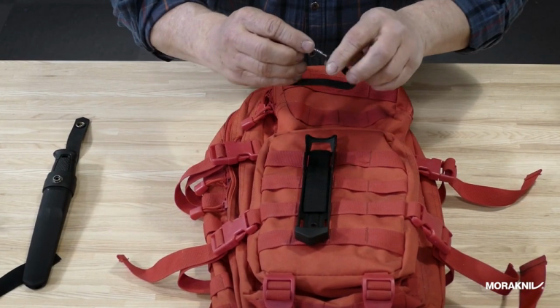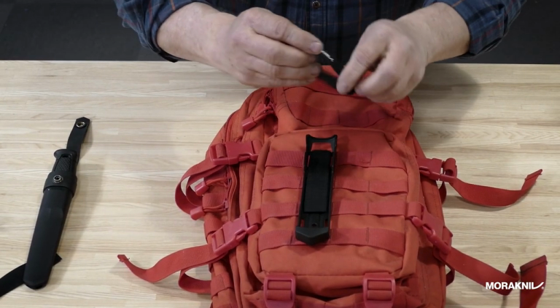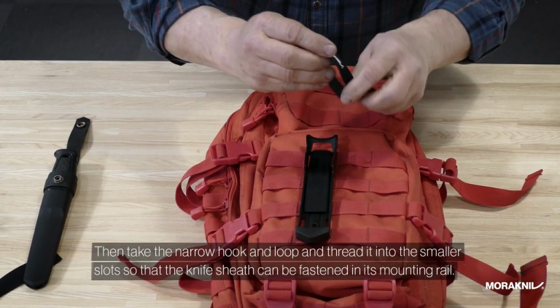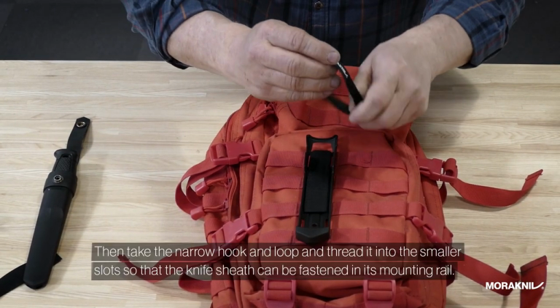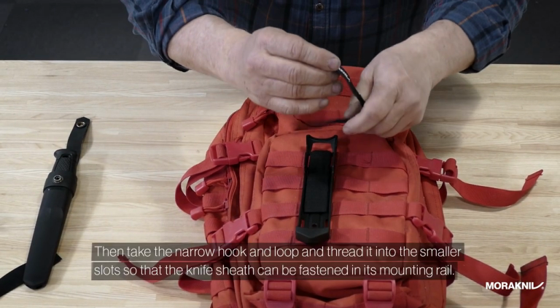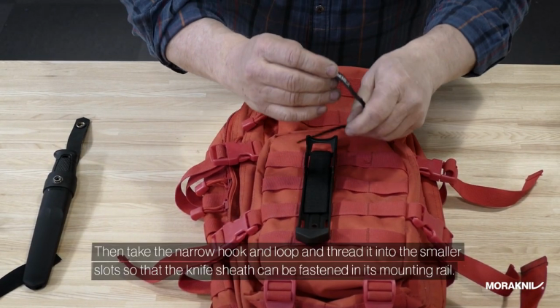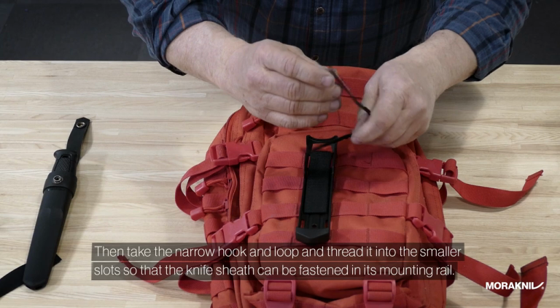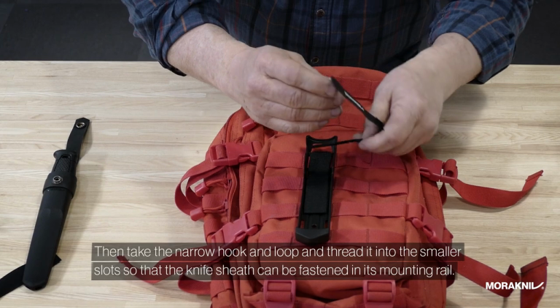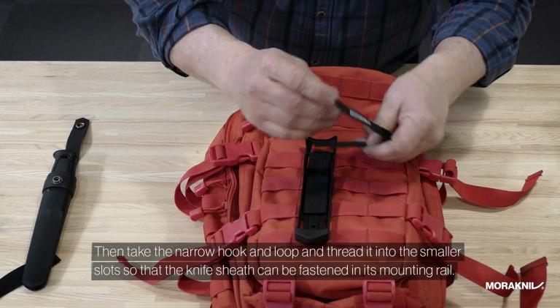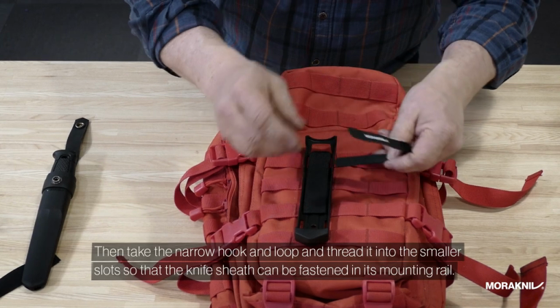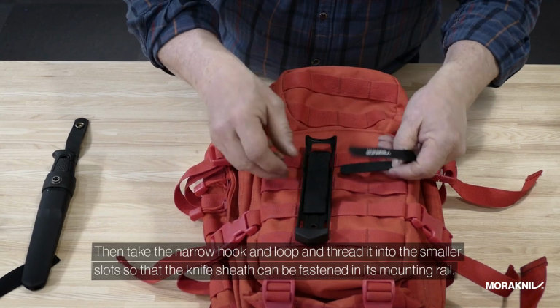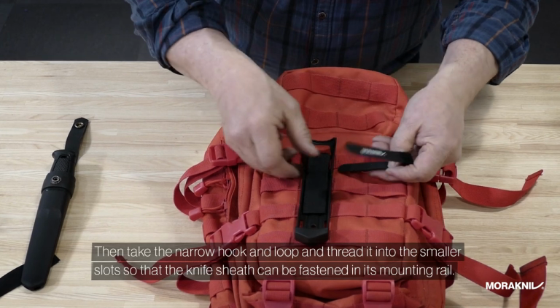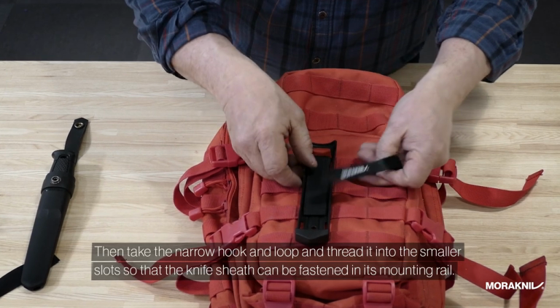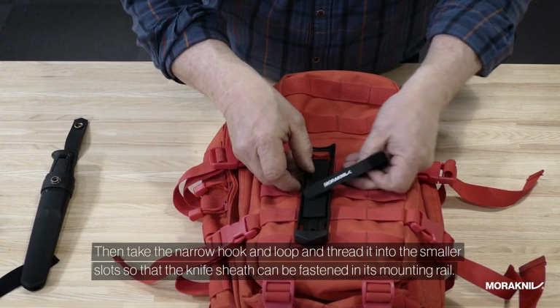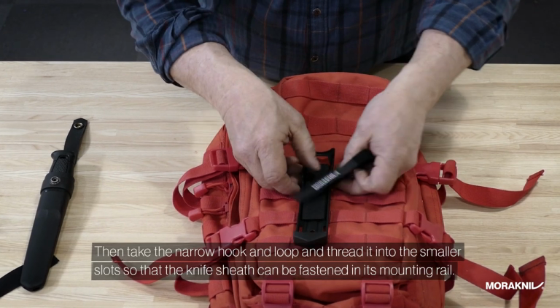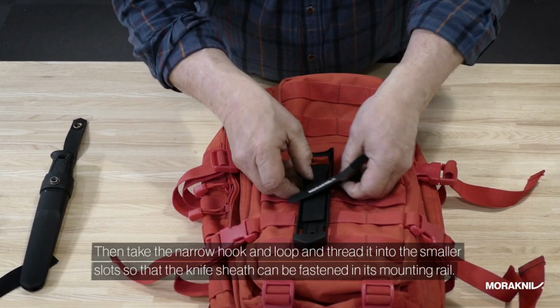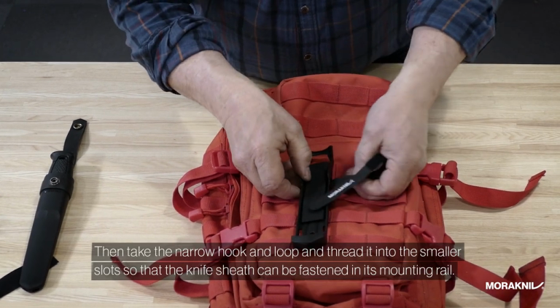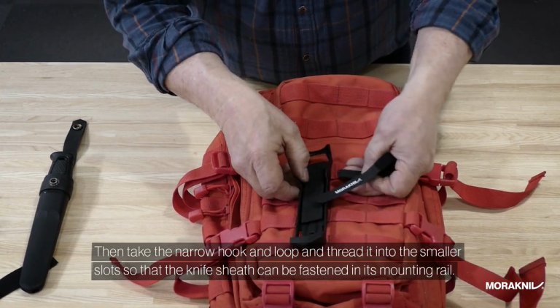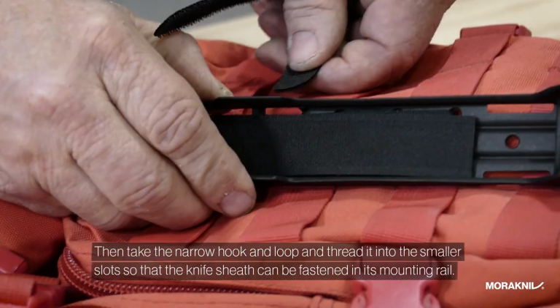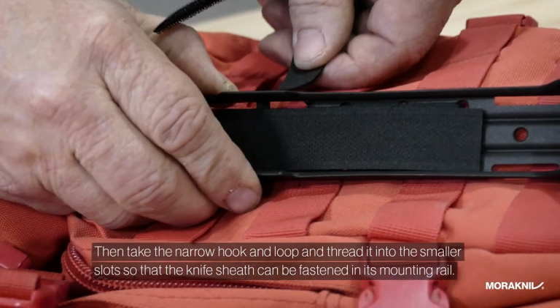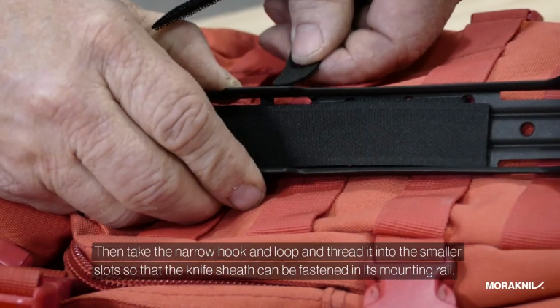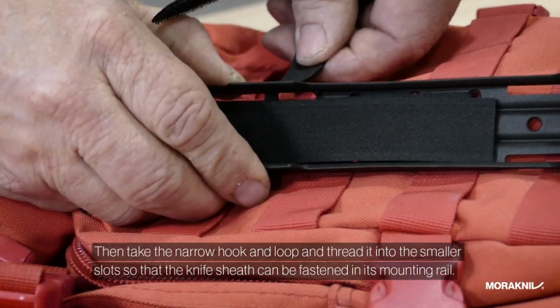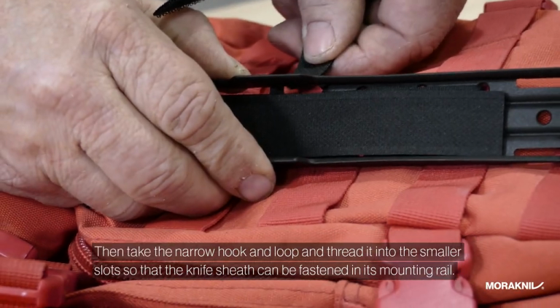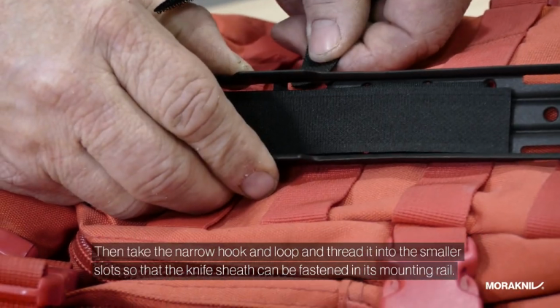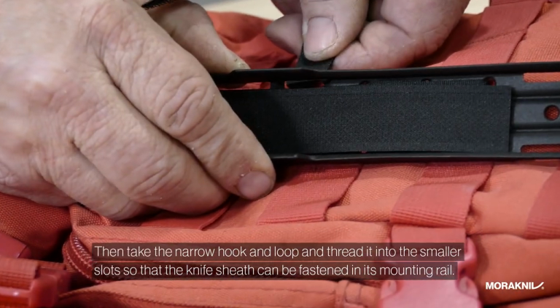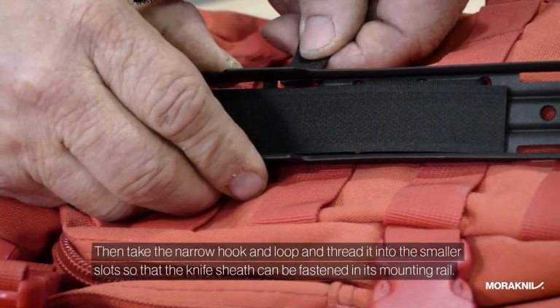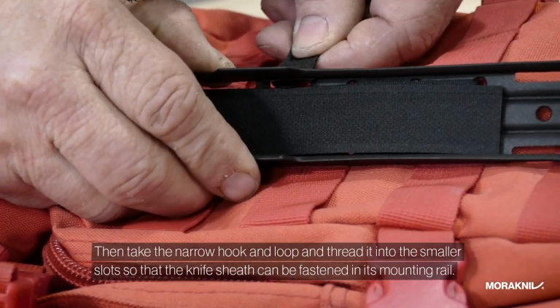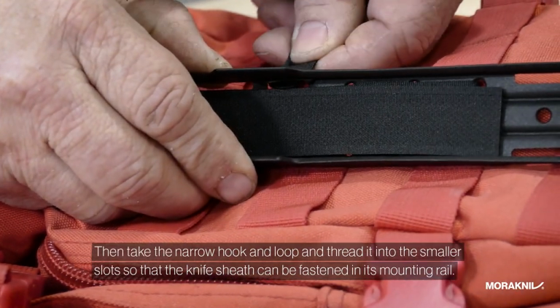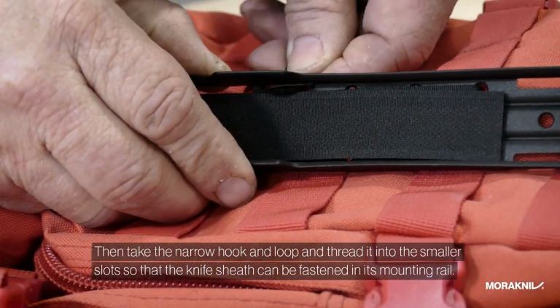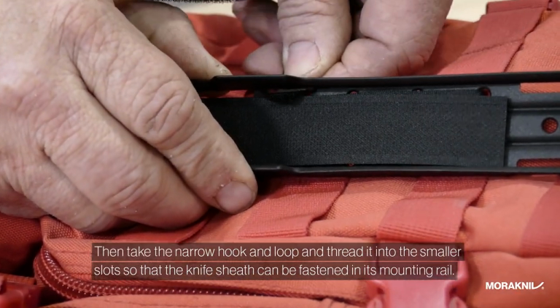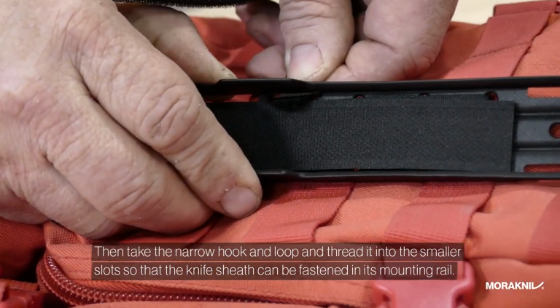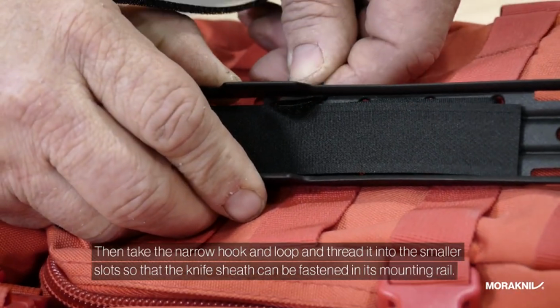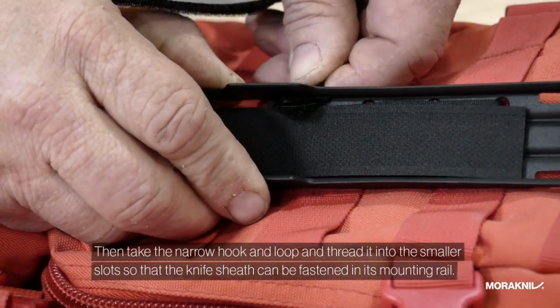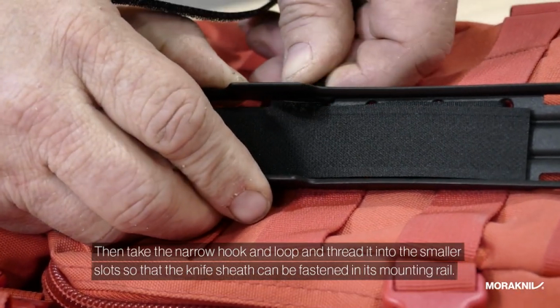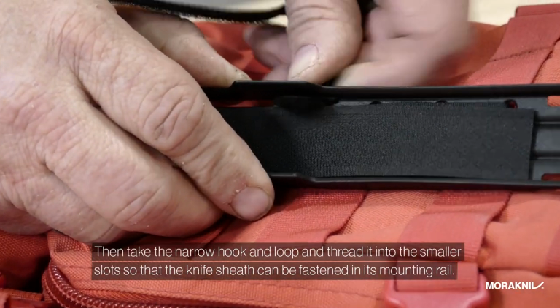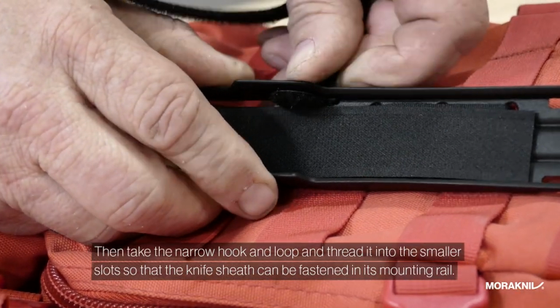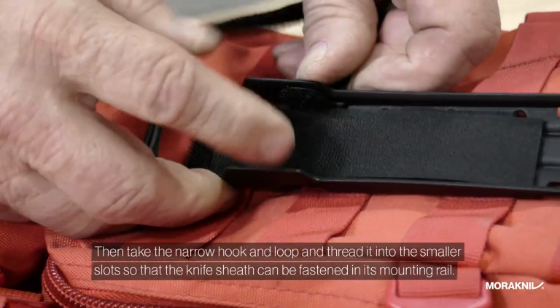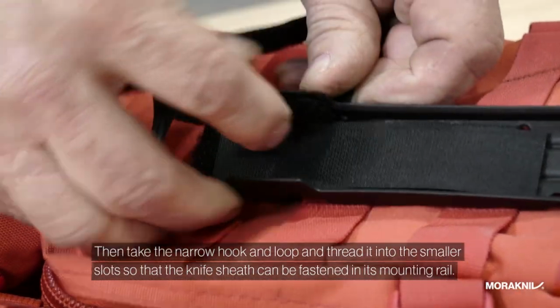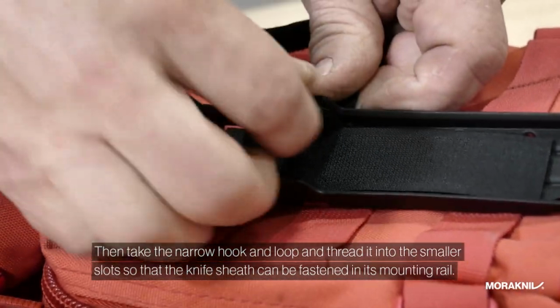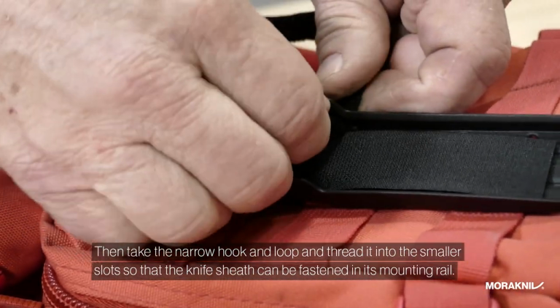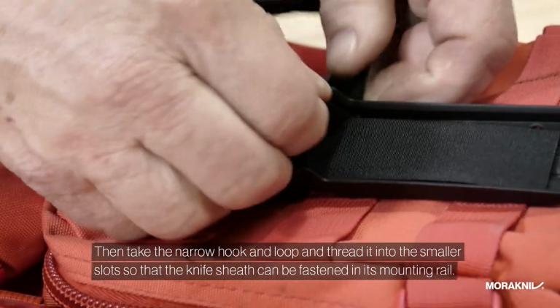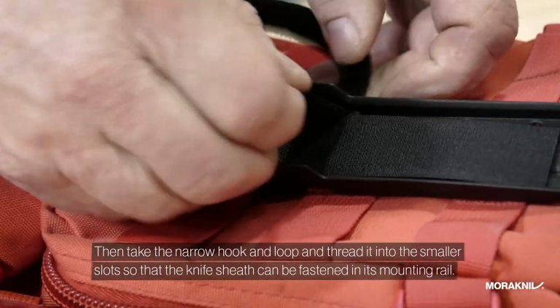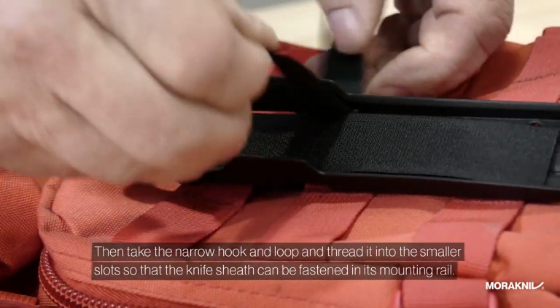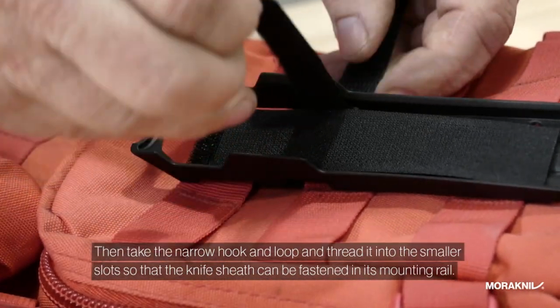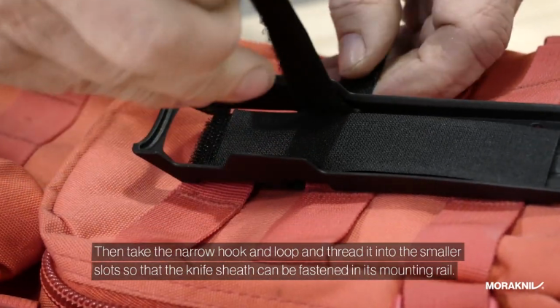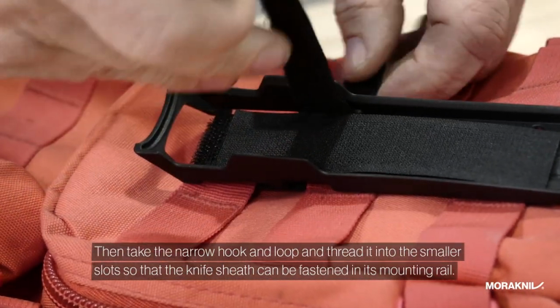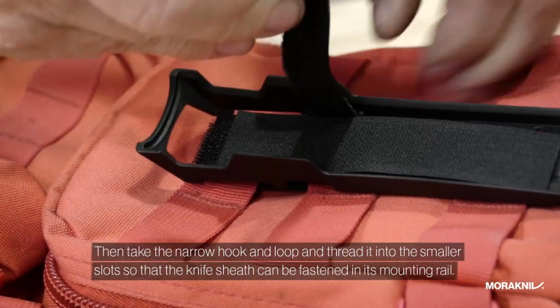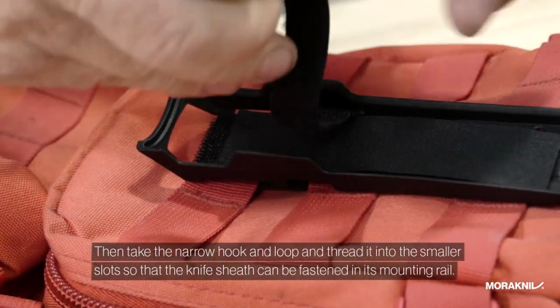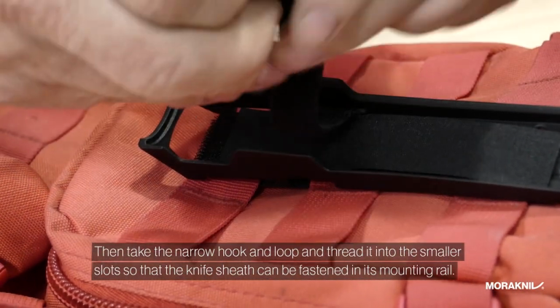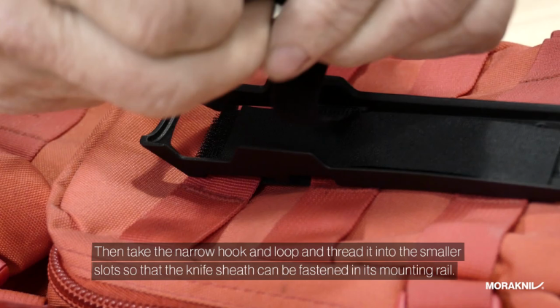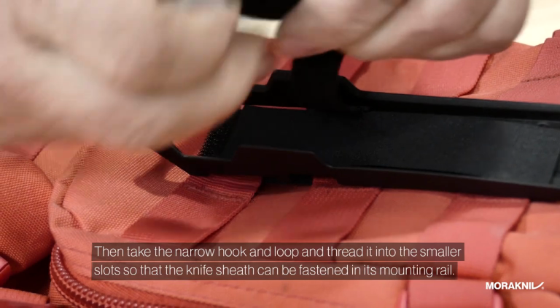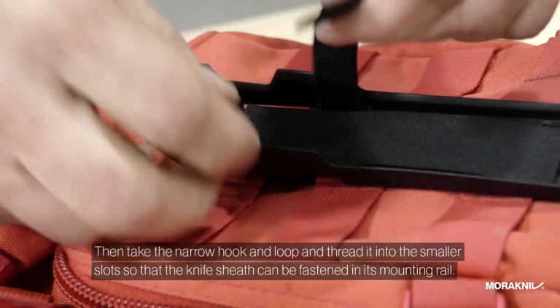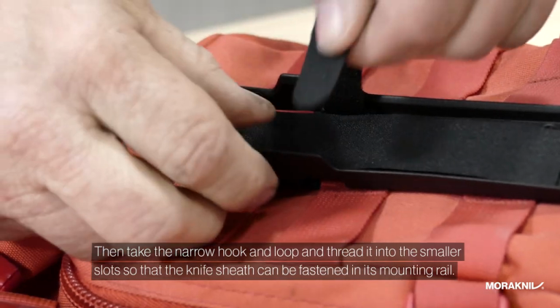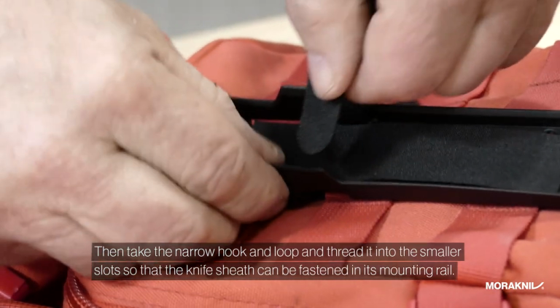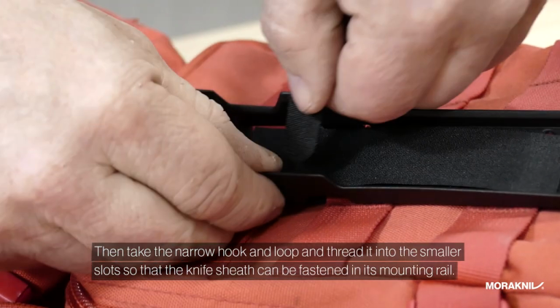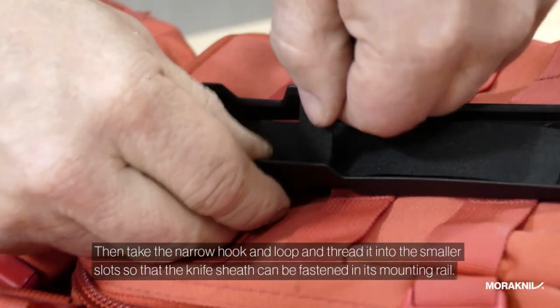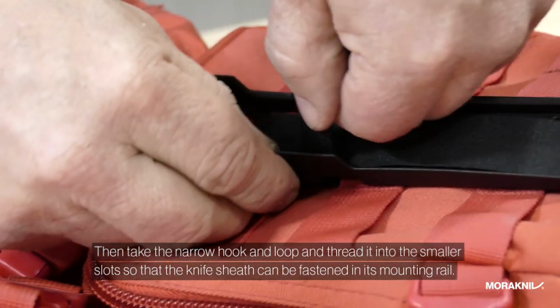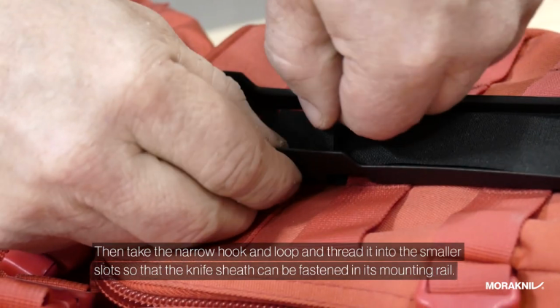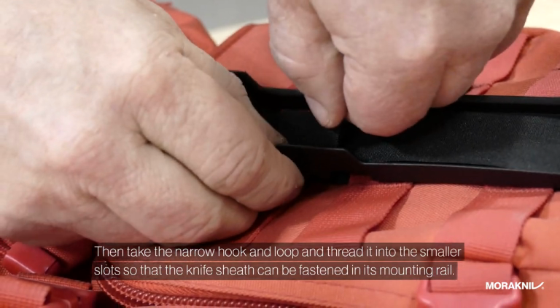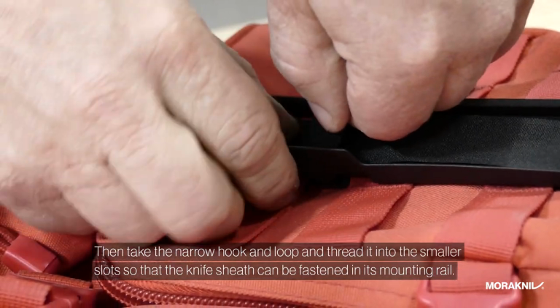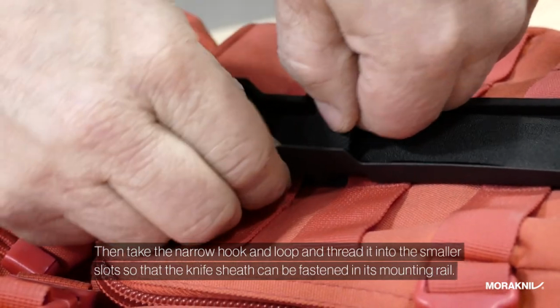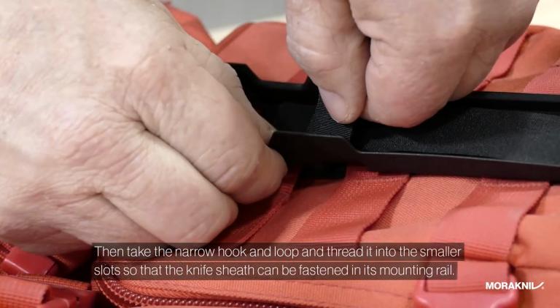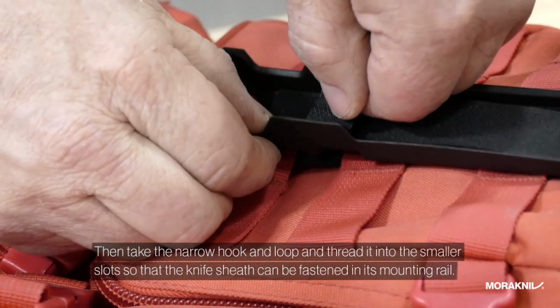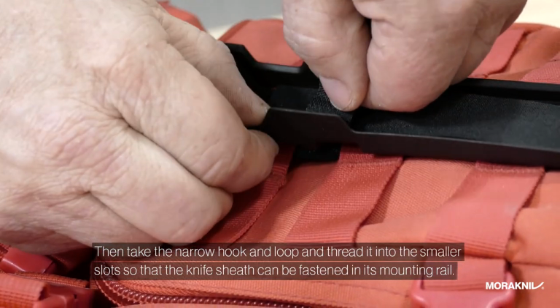Then take the narrow hook and loop and thread it into the smaller slots so that the knife sheath can be fastened in its mounting rail.